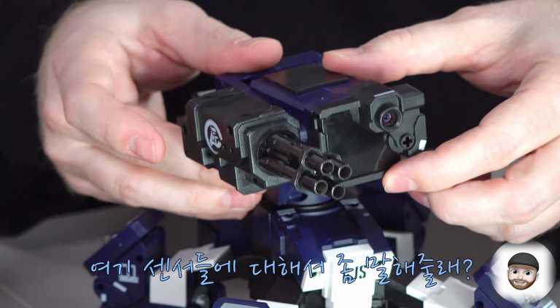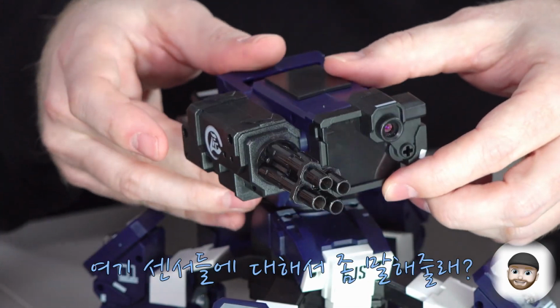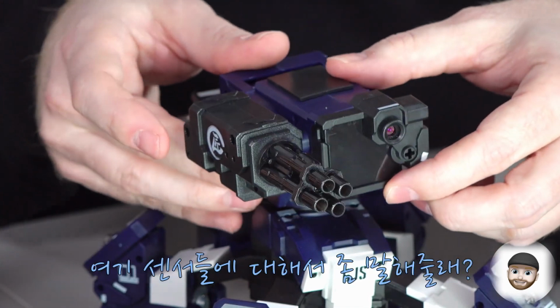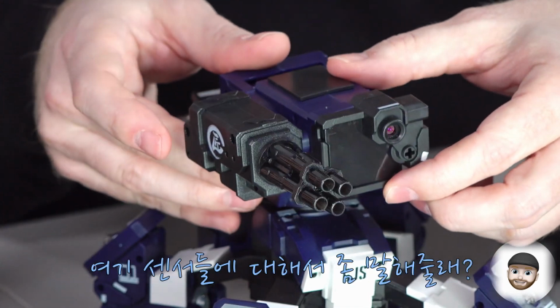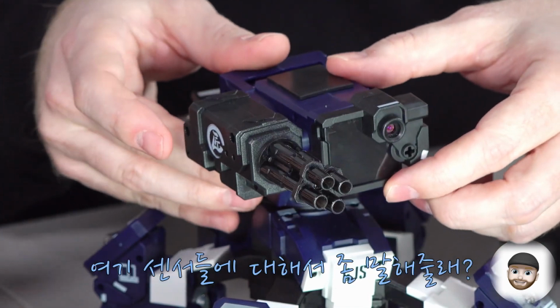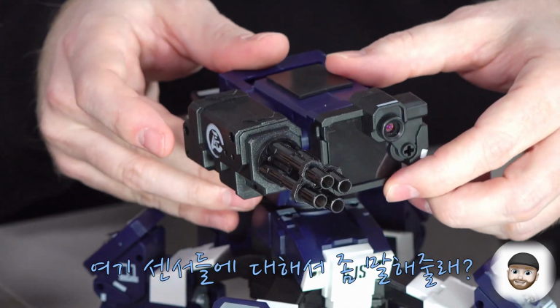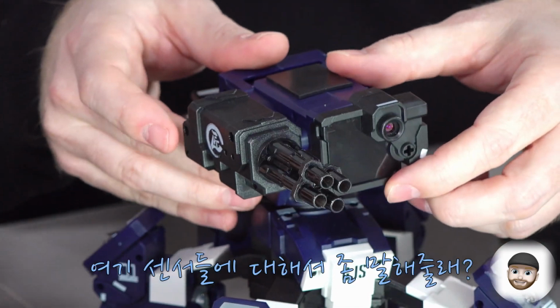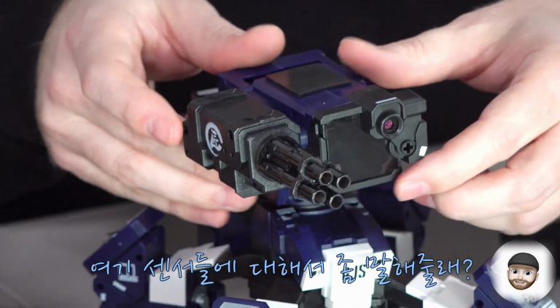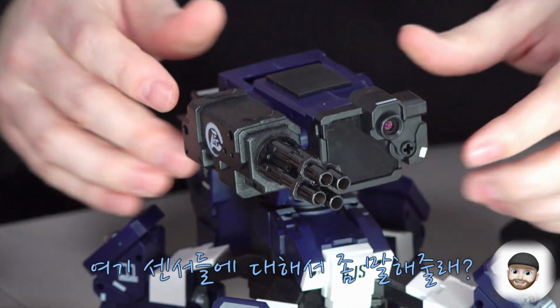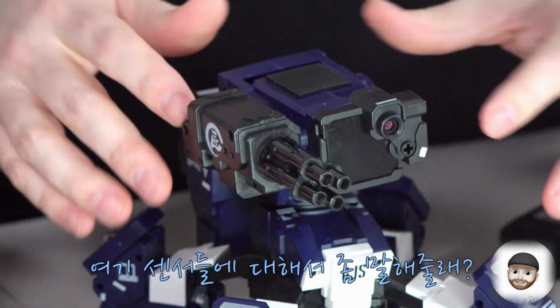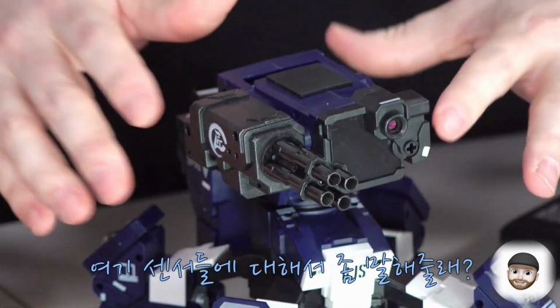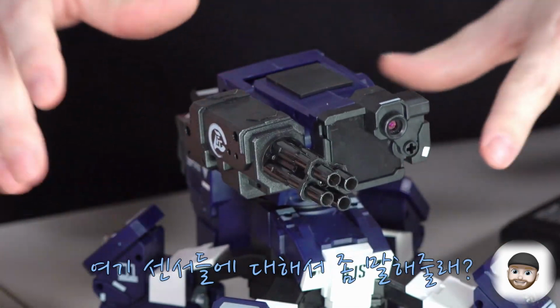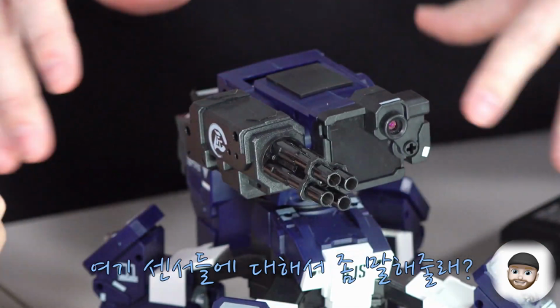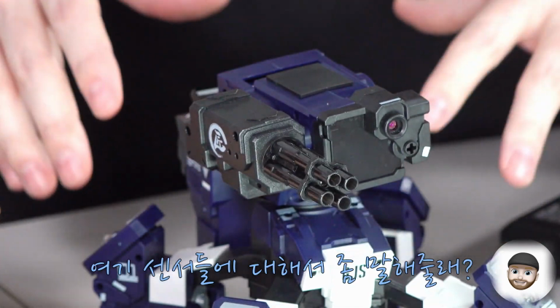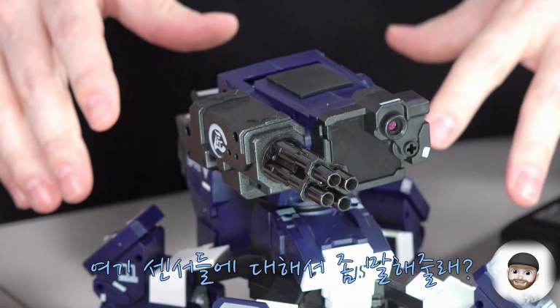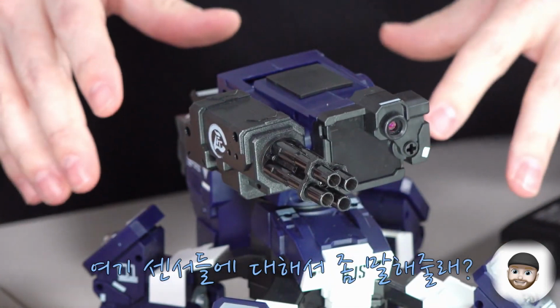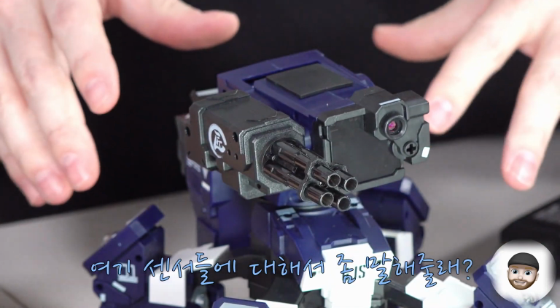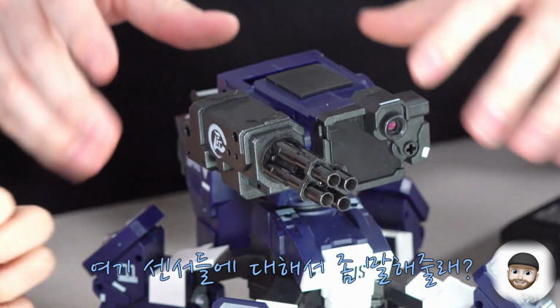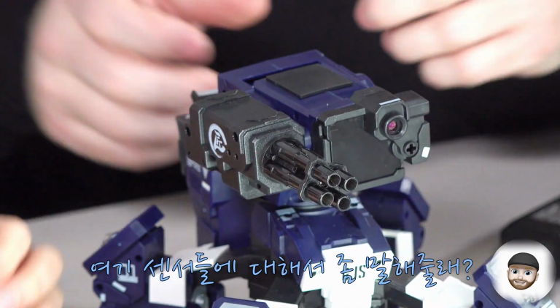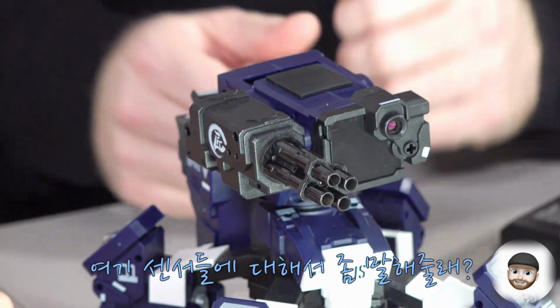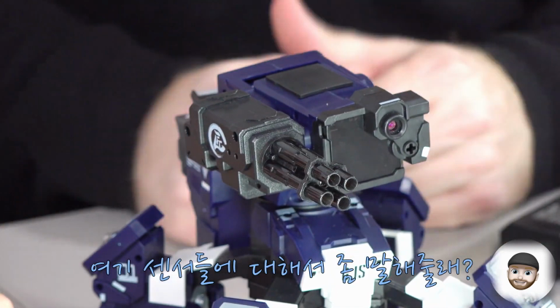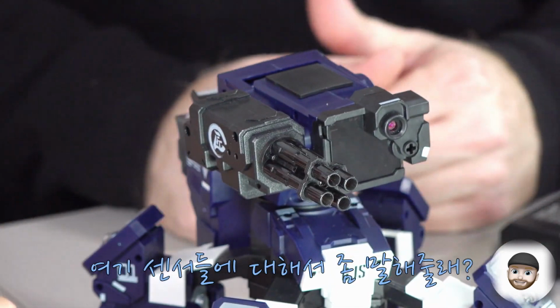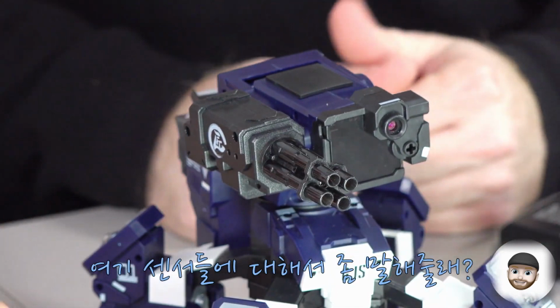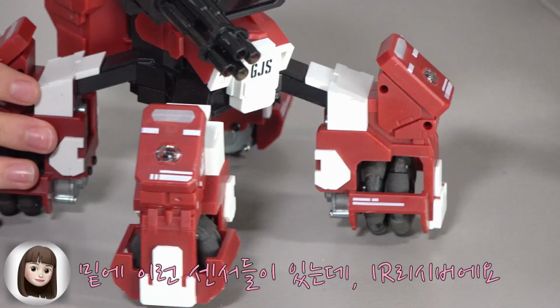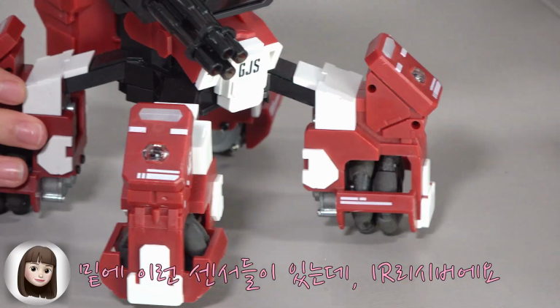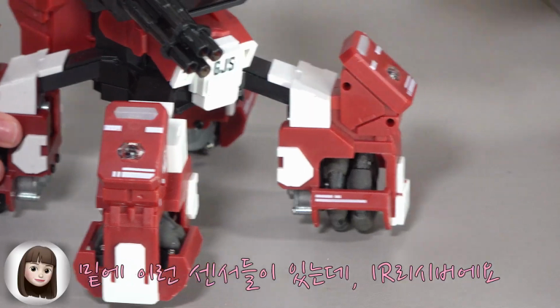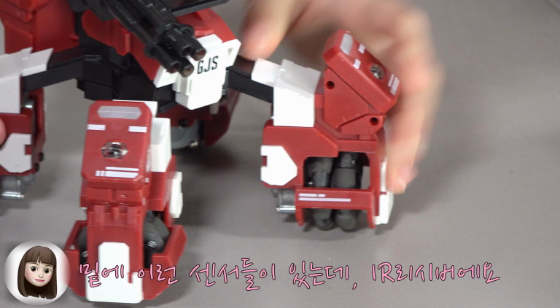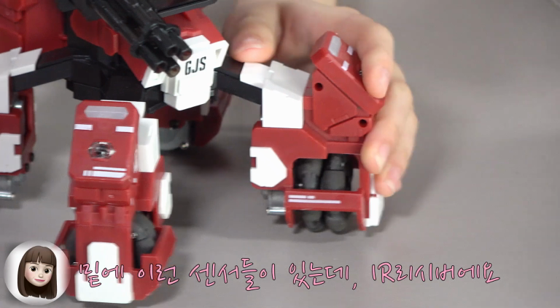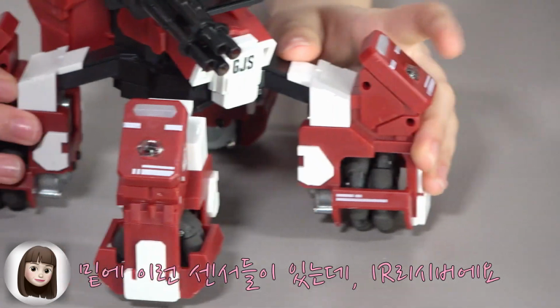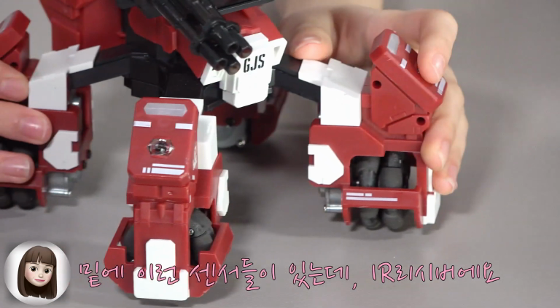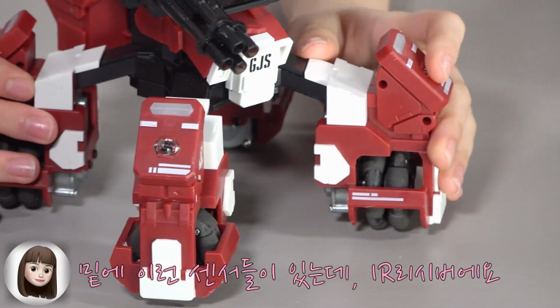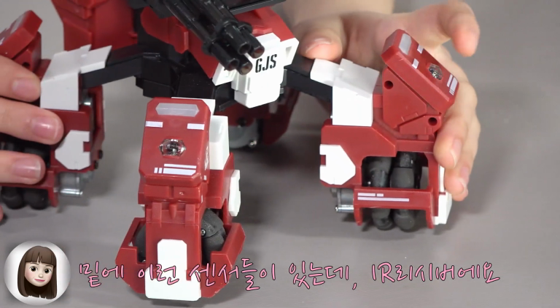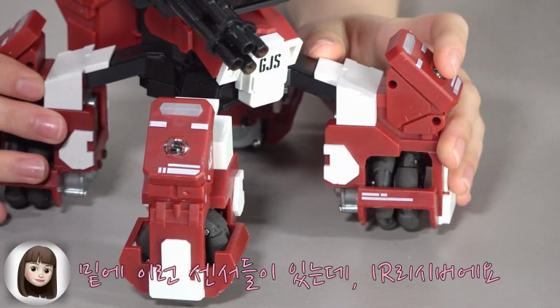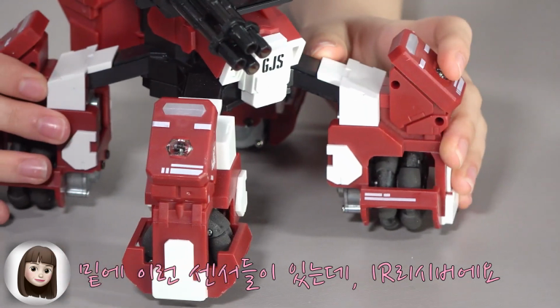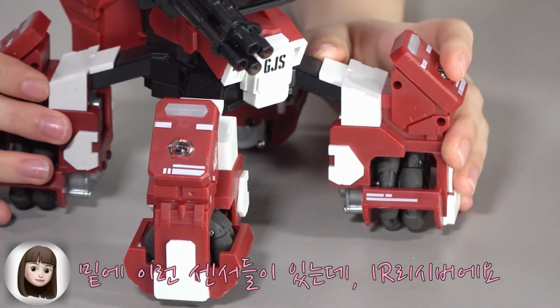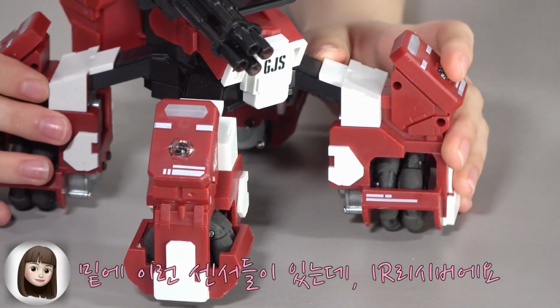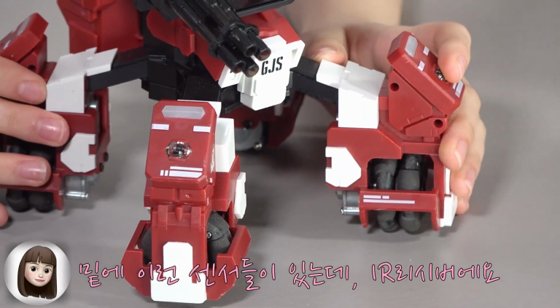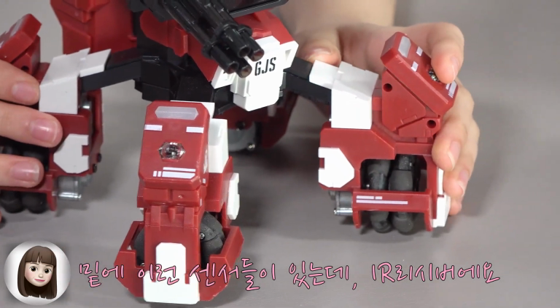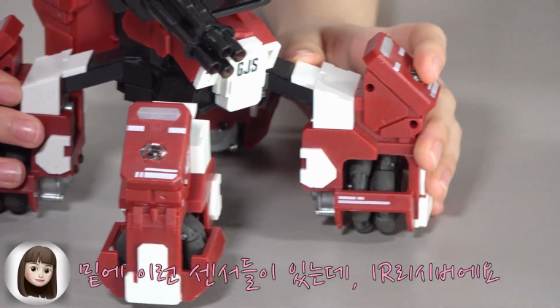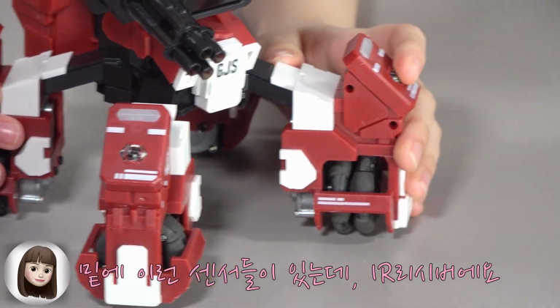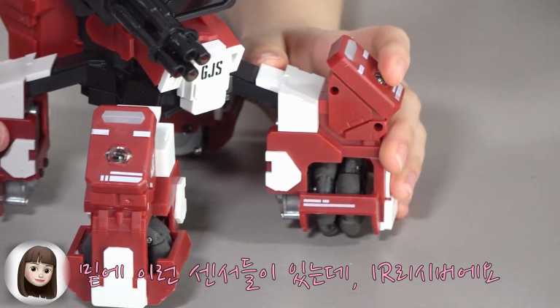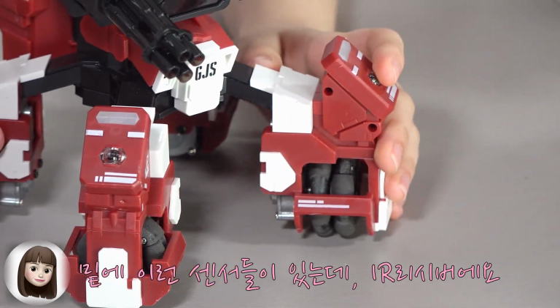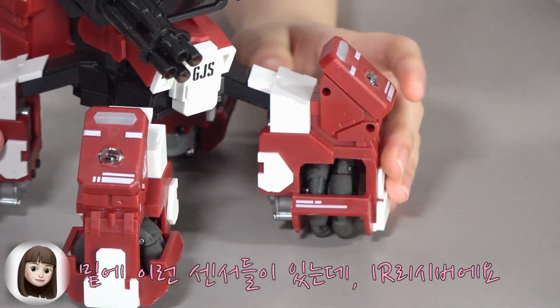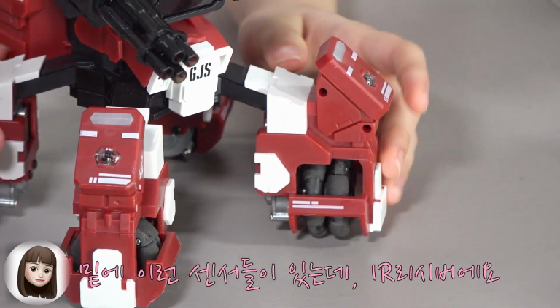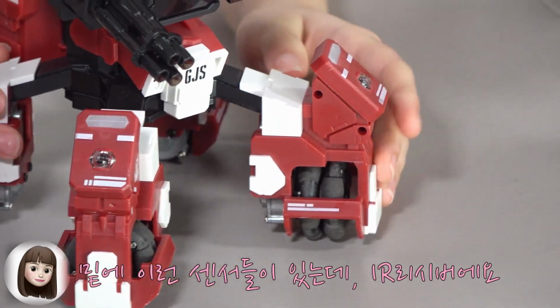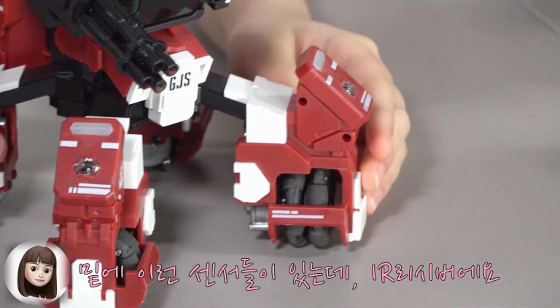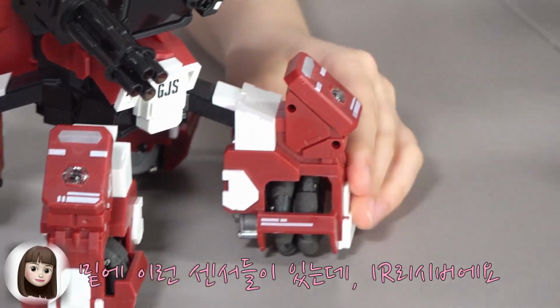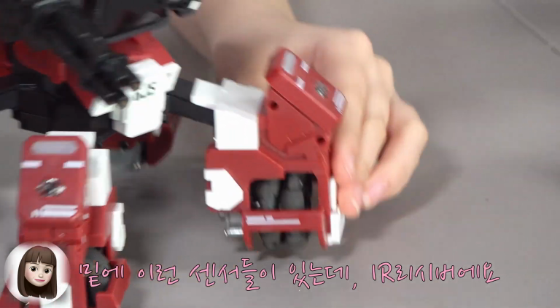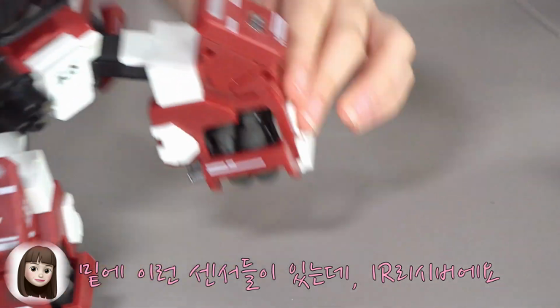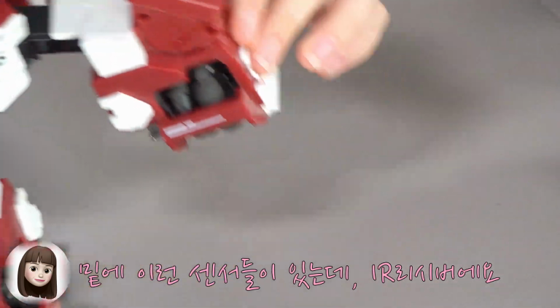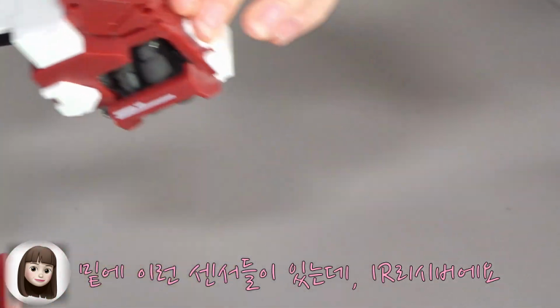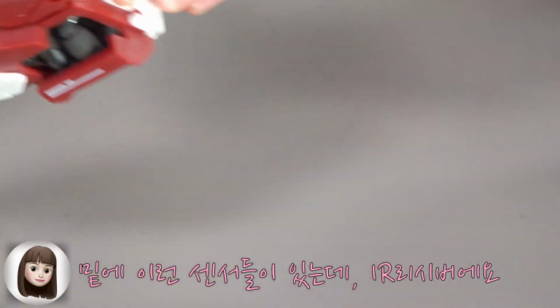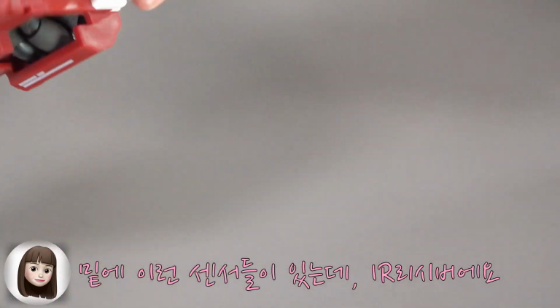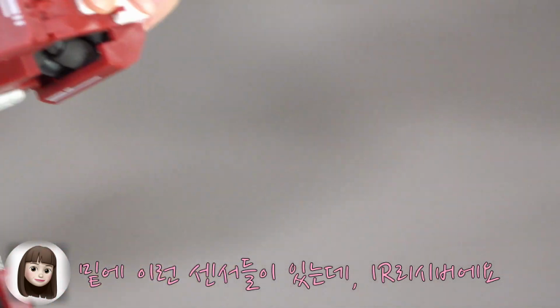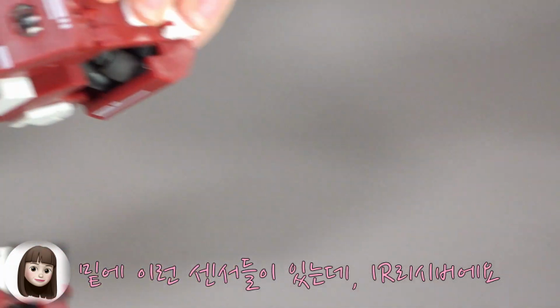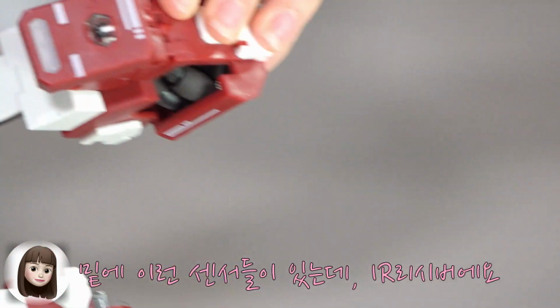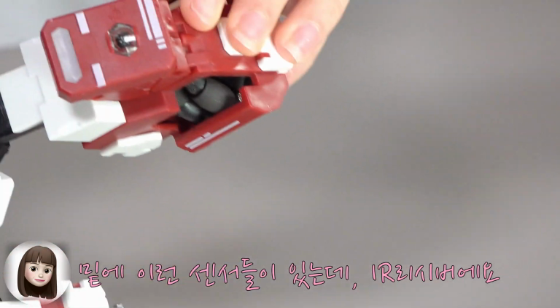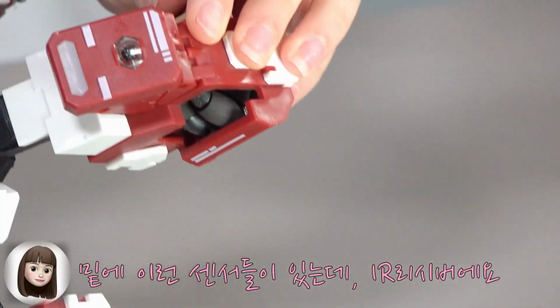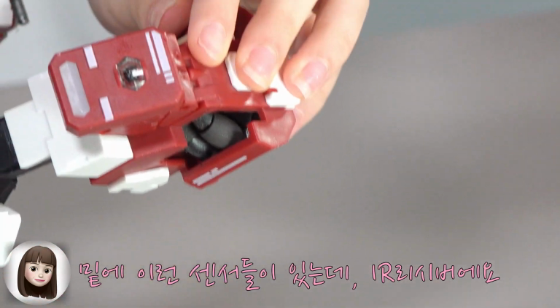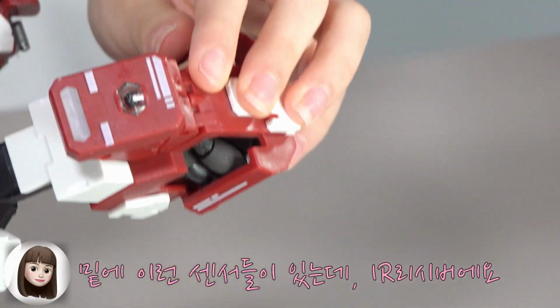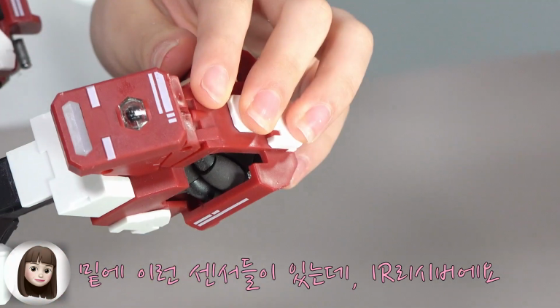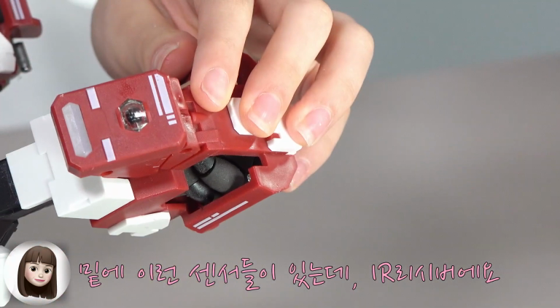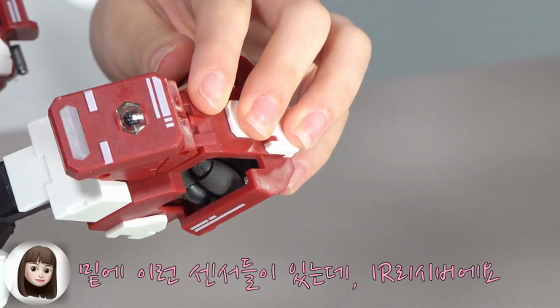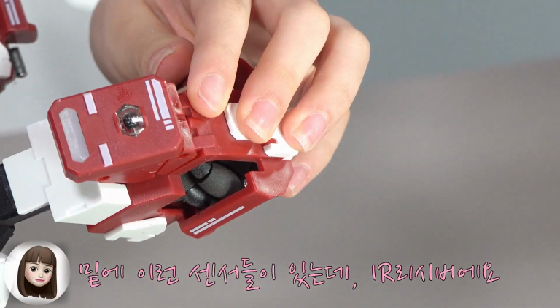So Asia, tell us about all these sensors all around the robot. Definitely! Well, here behind the robot, these sensors are IR receivers.